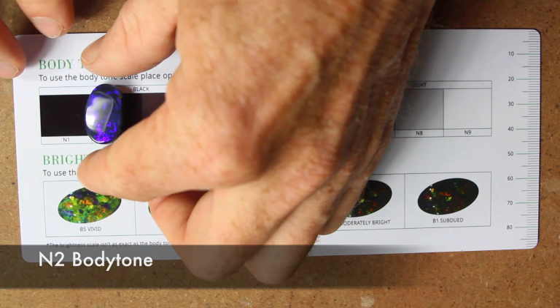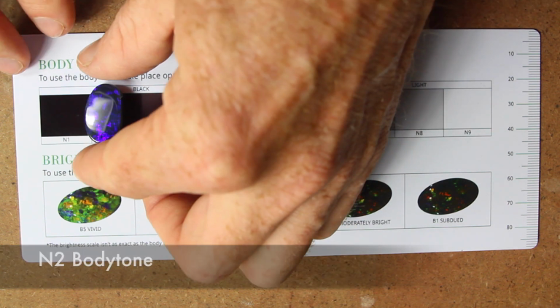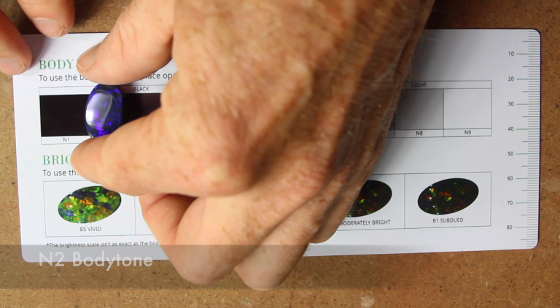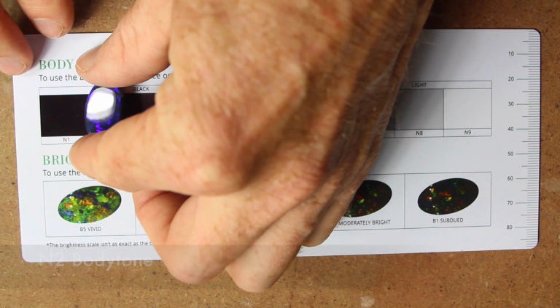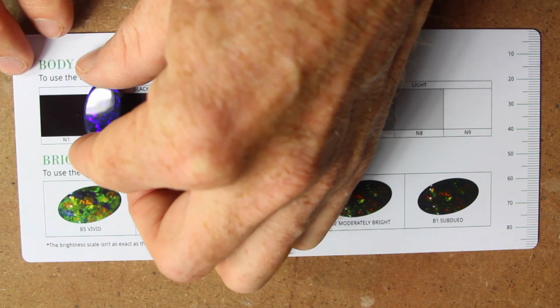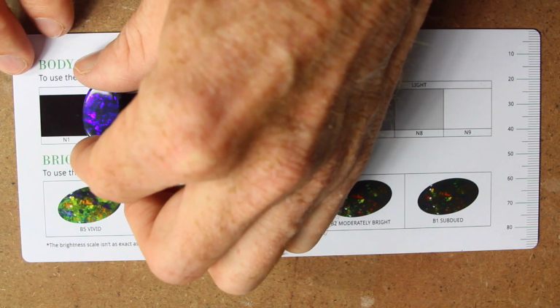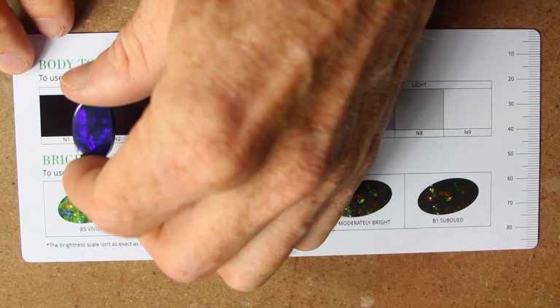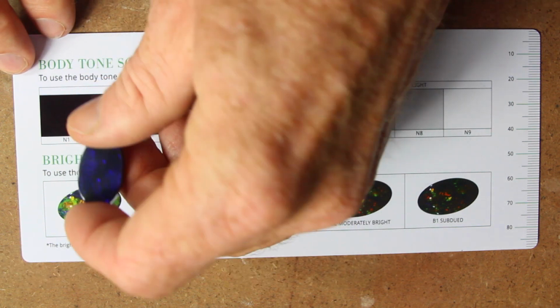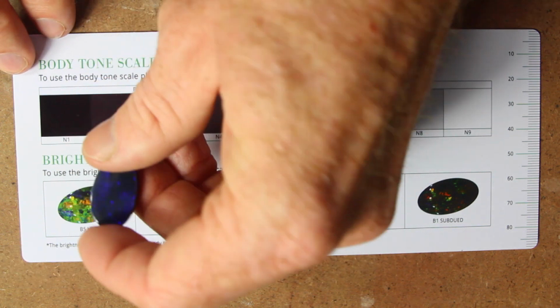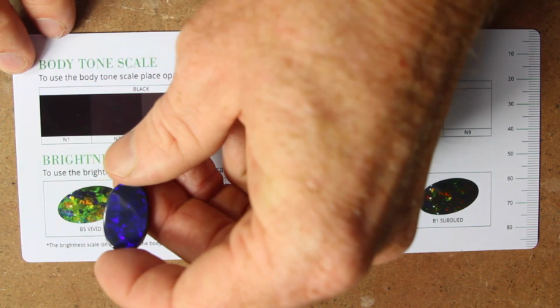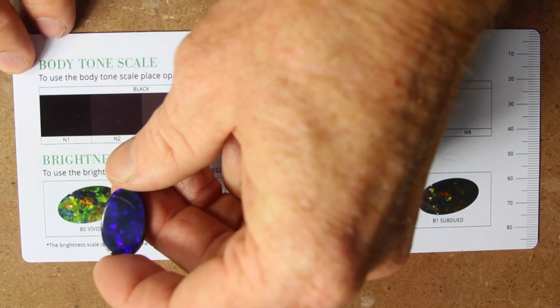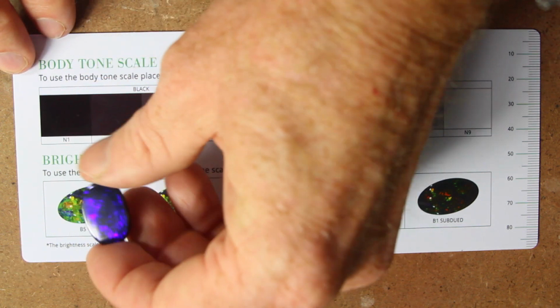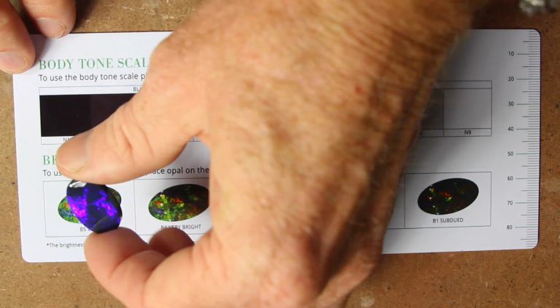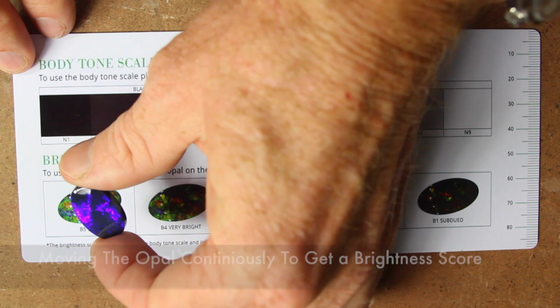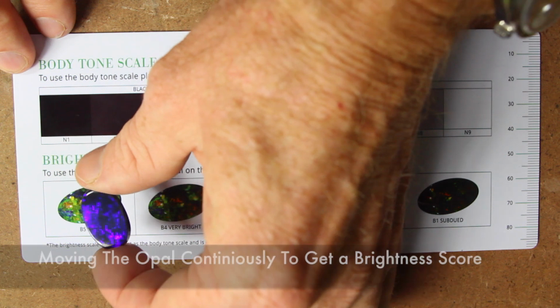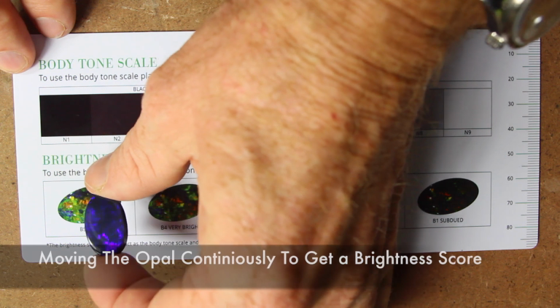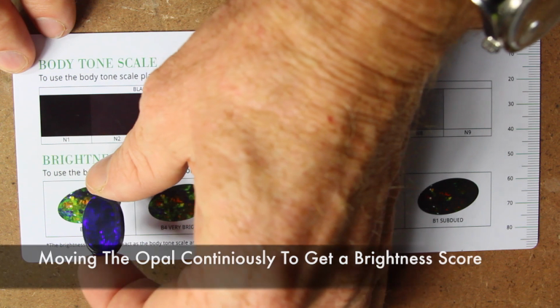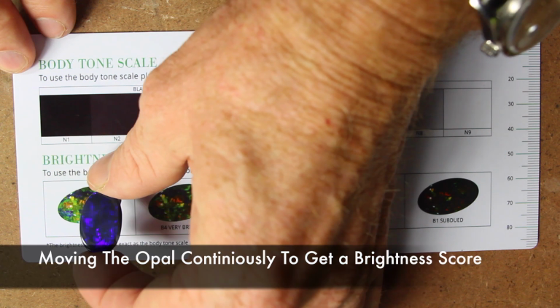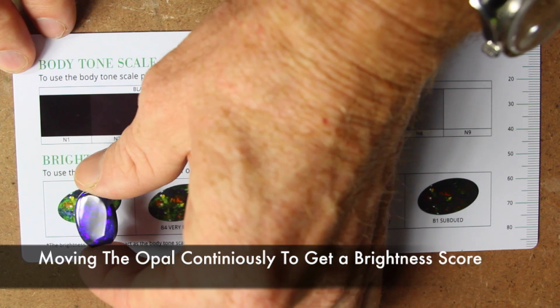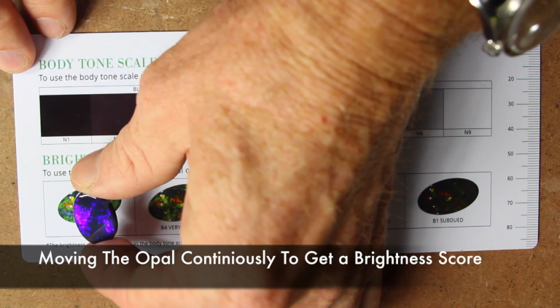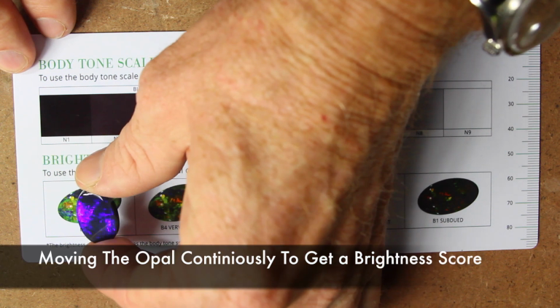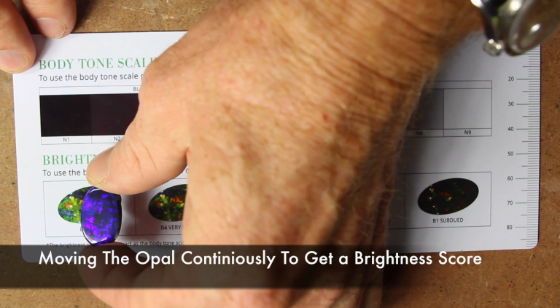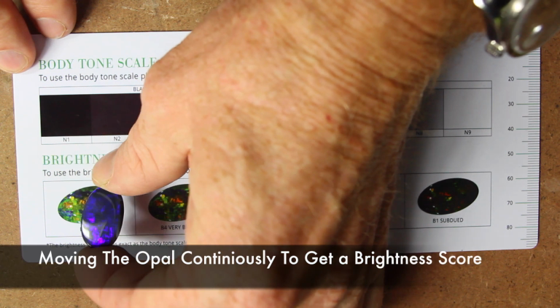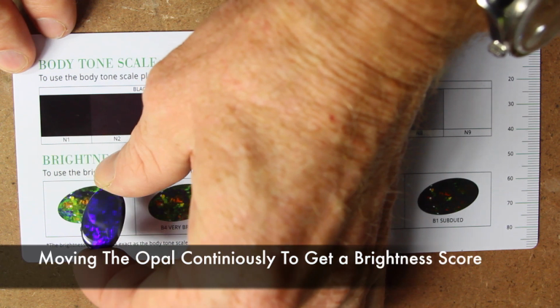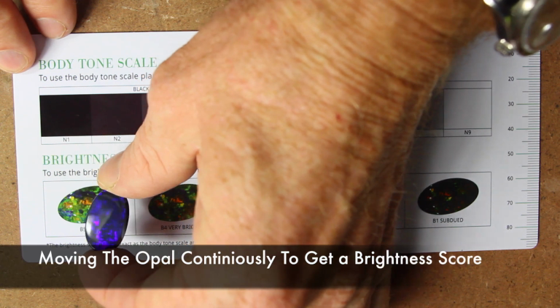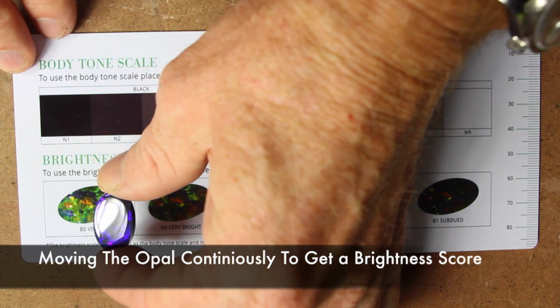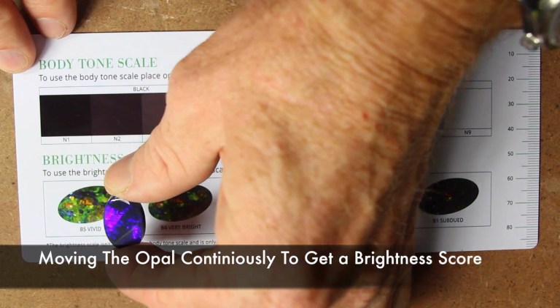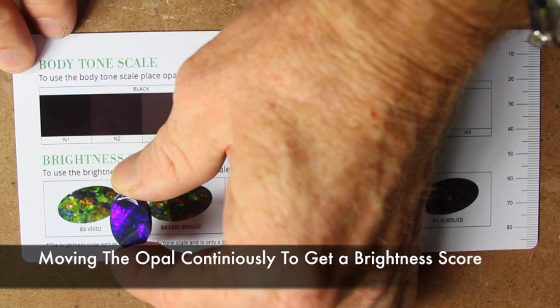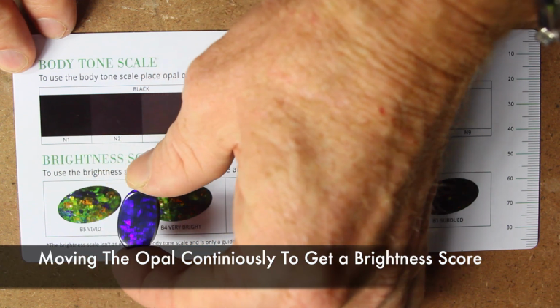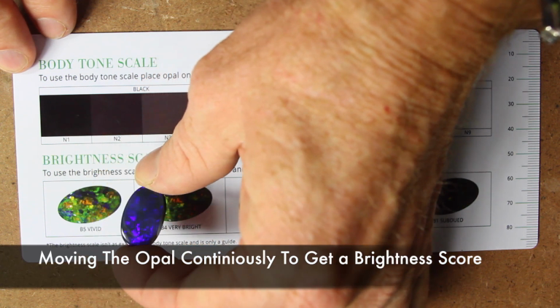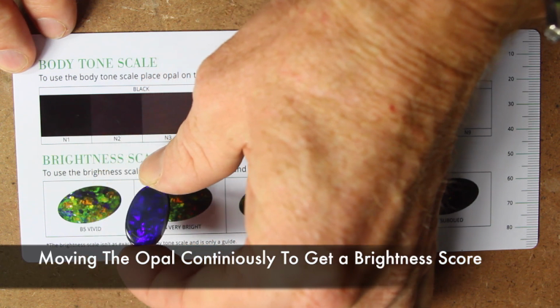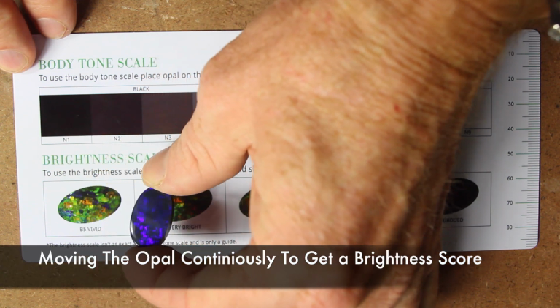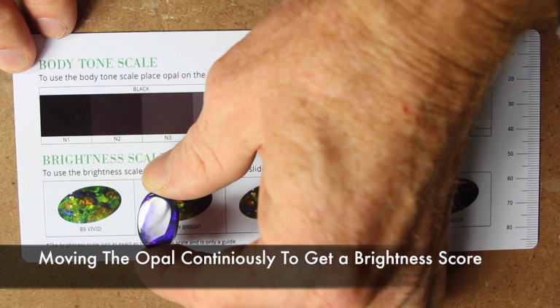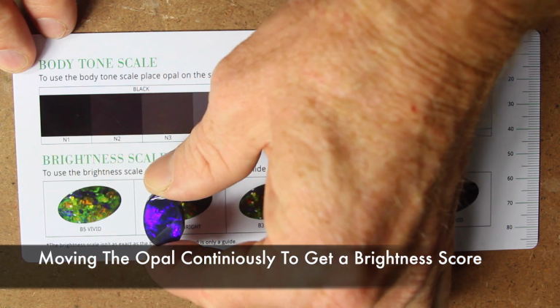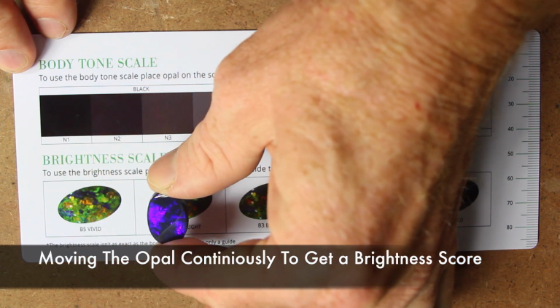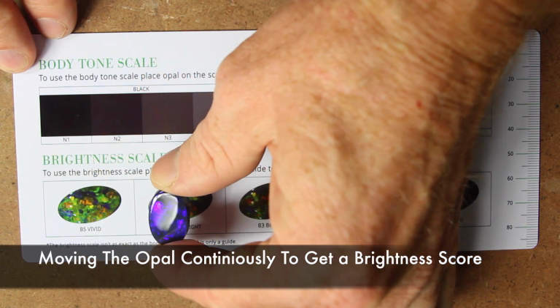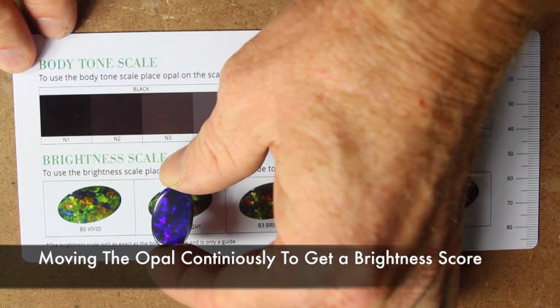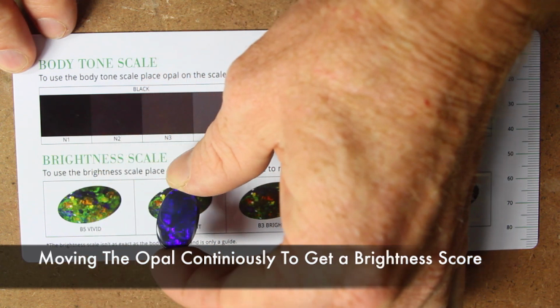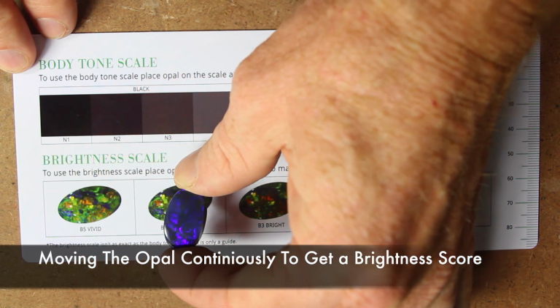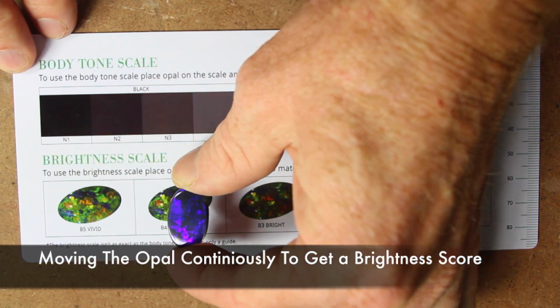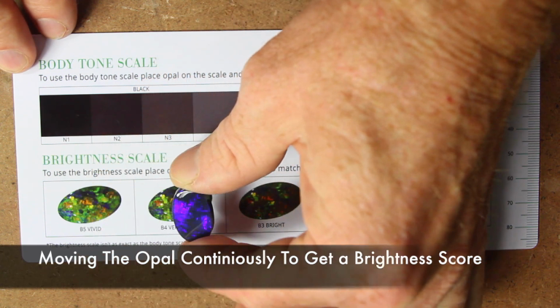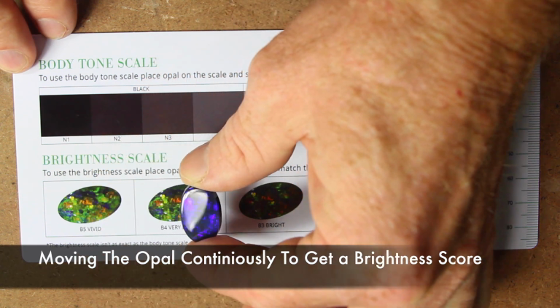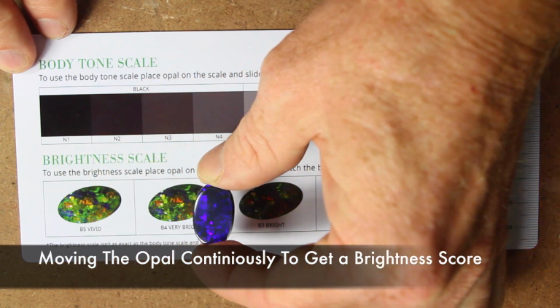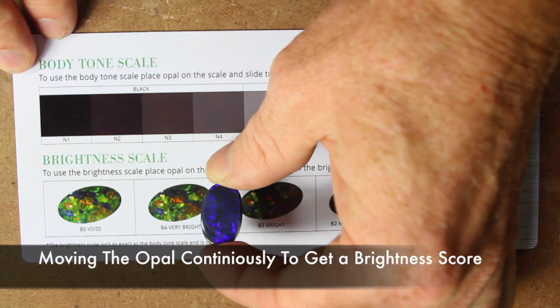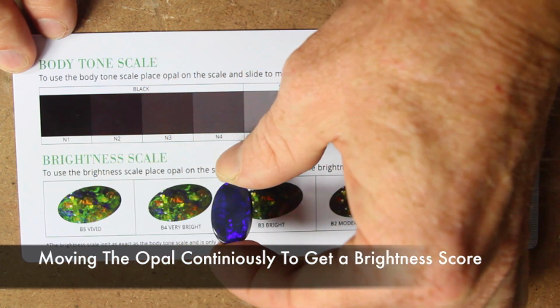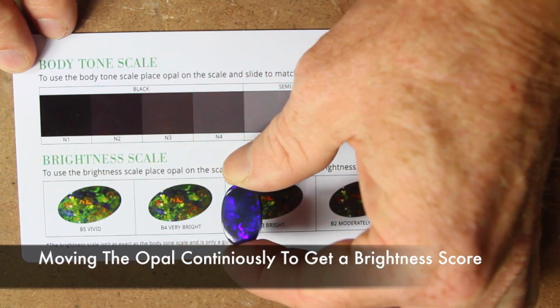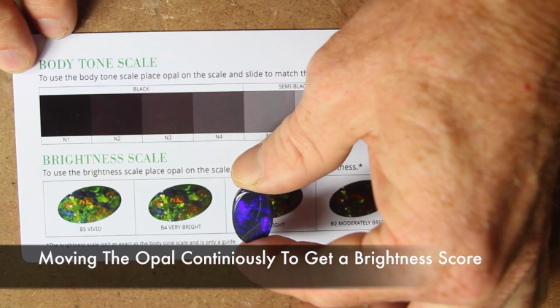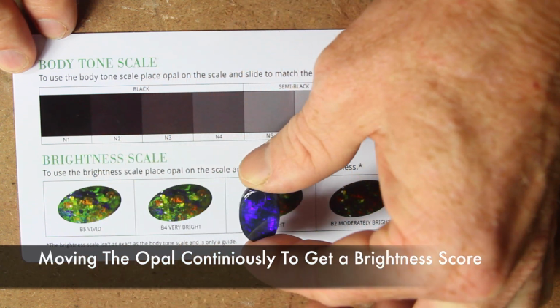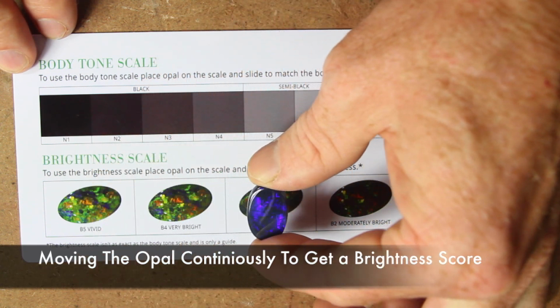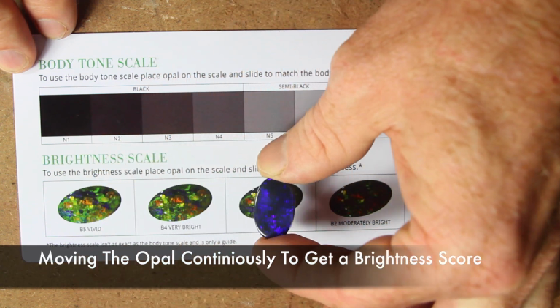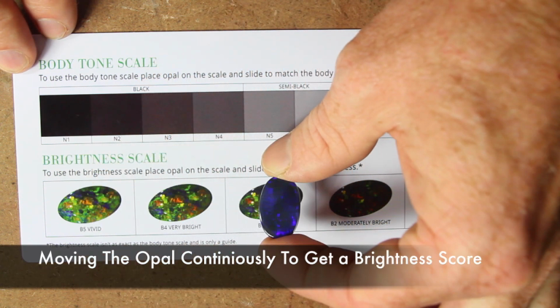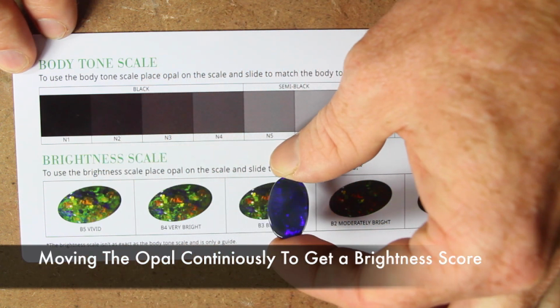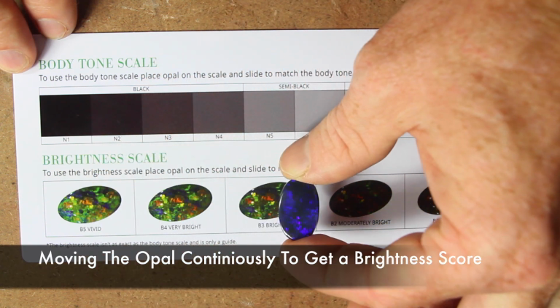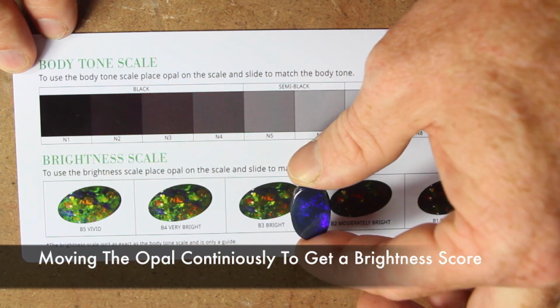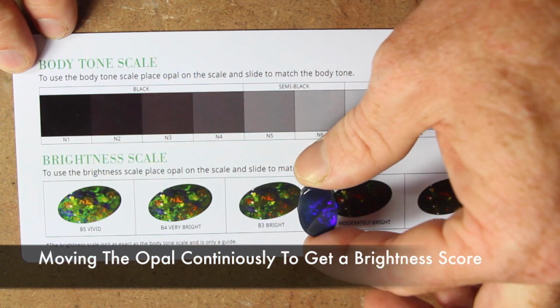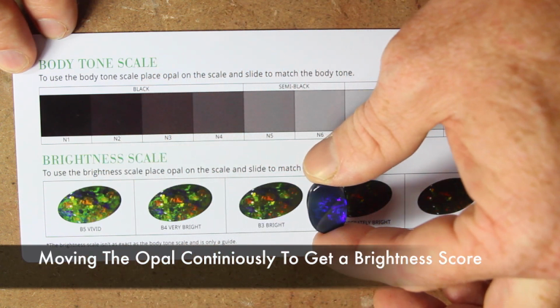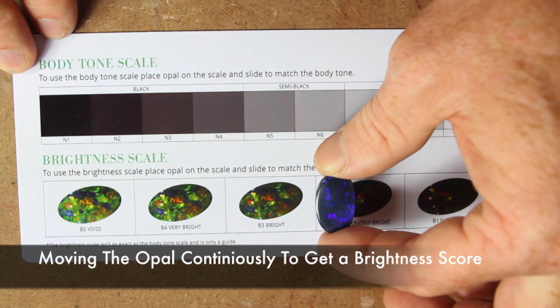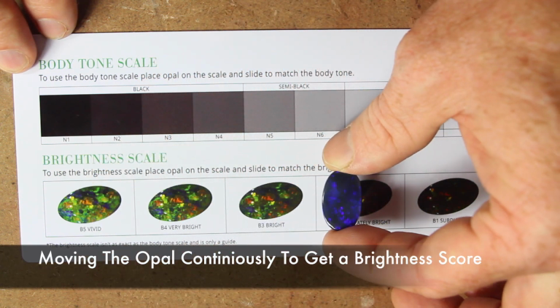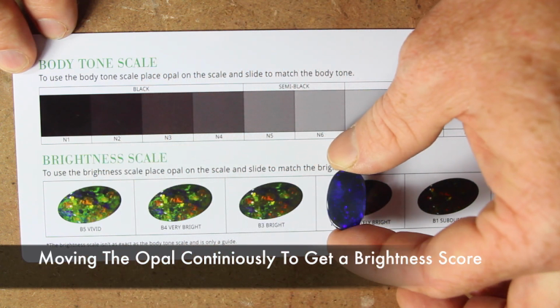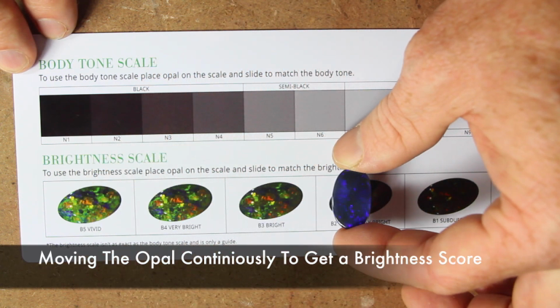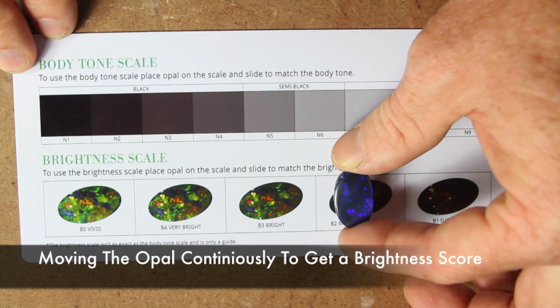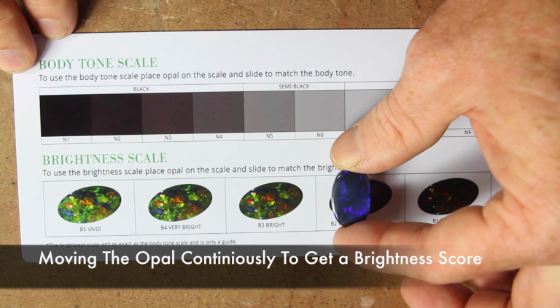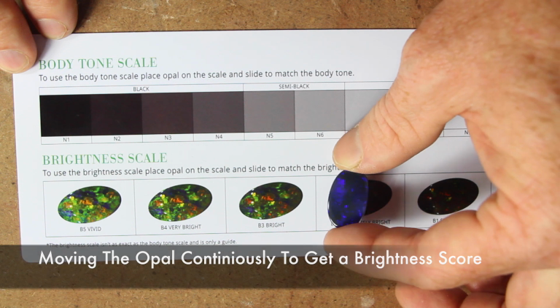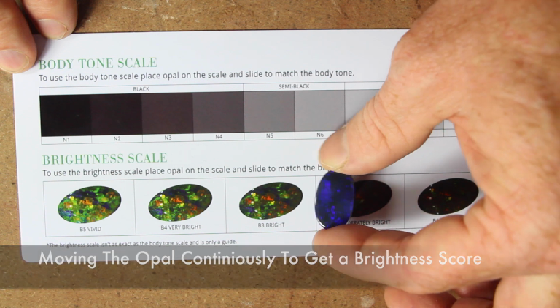To use the brightness scale, simply move the opal along the scale while moving the opal around in your hand continuously.